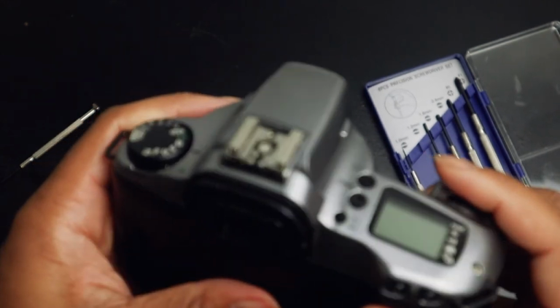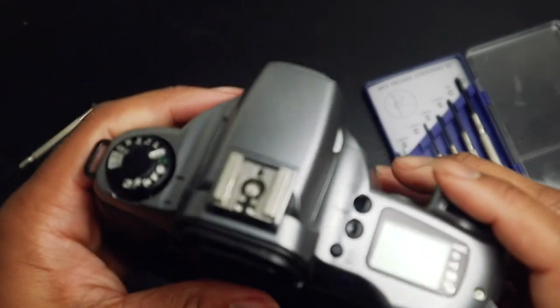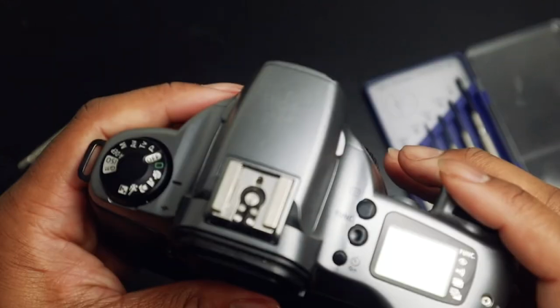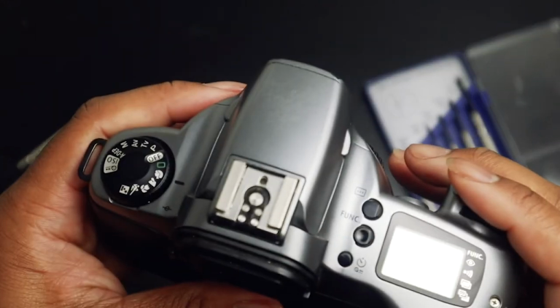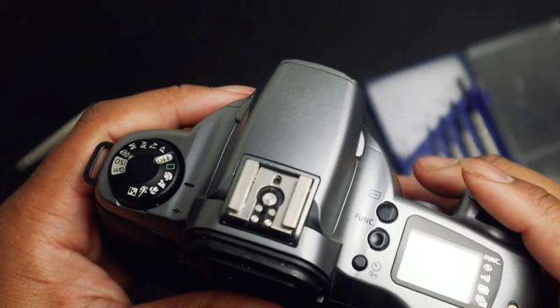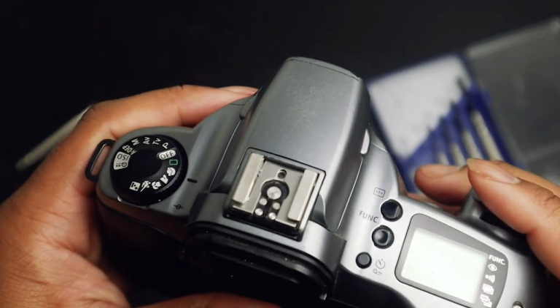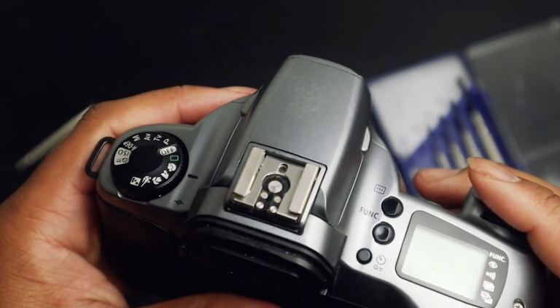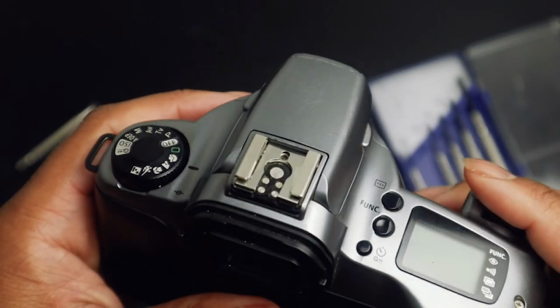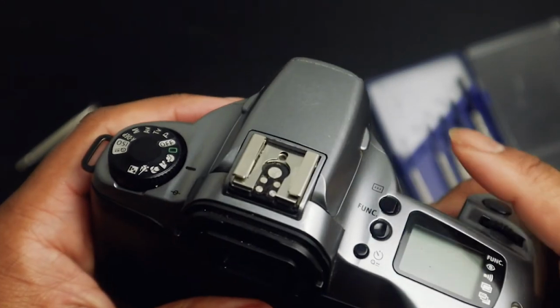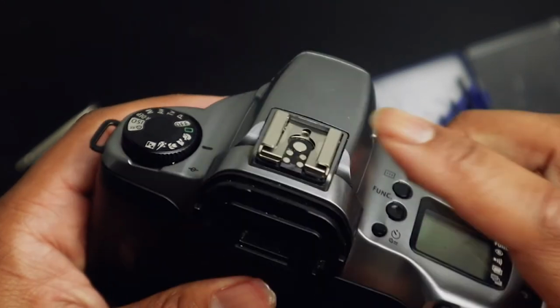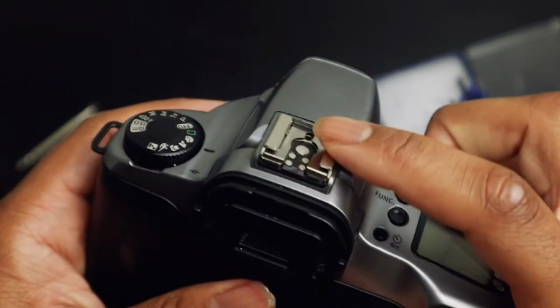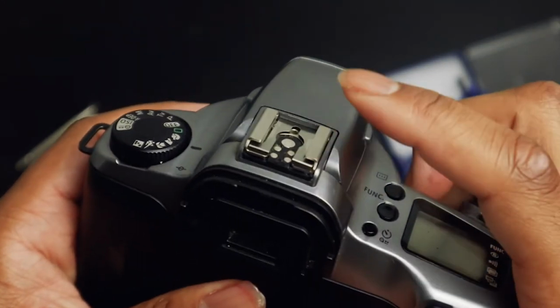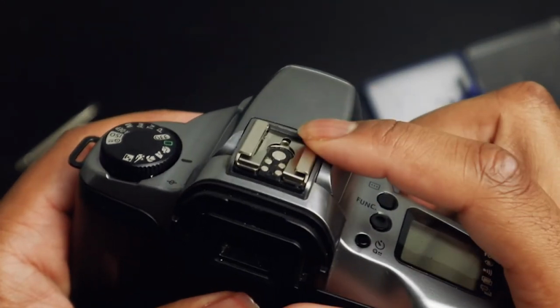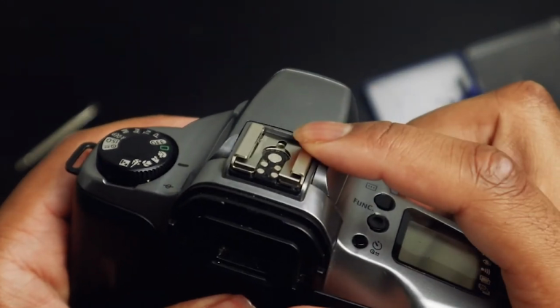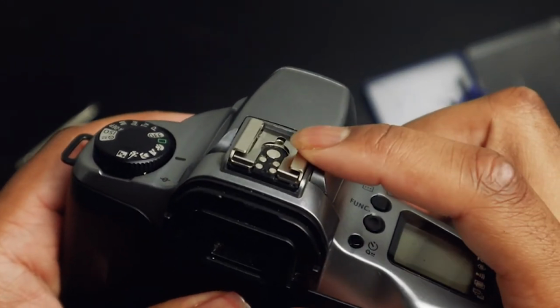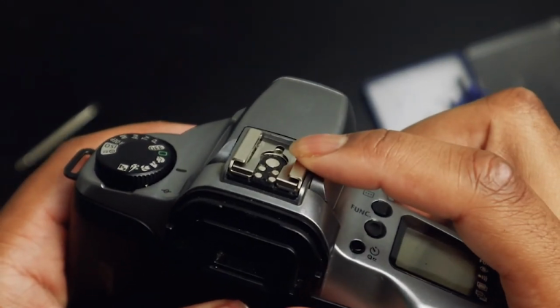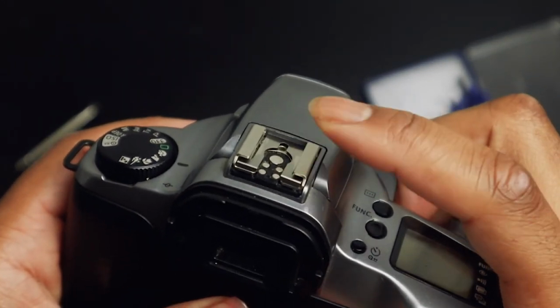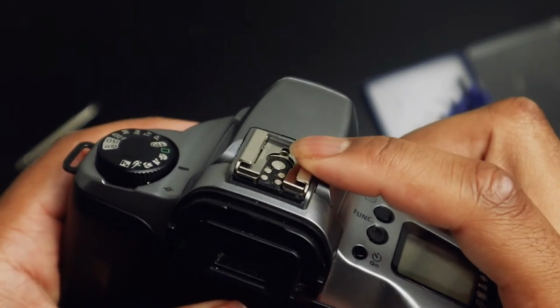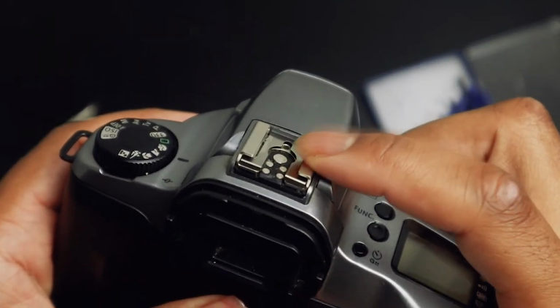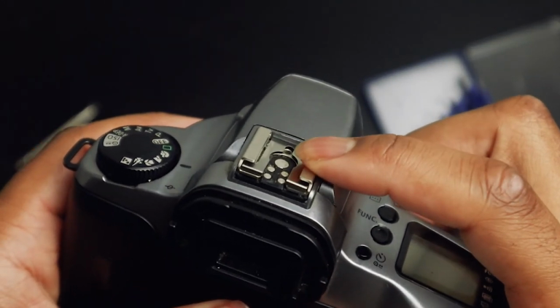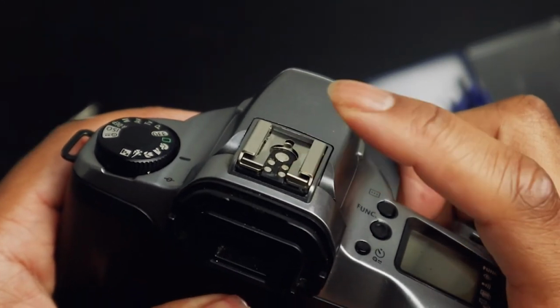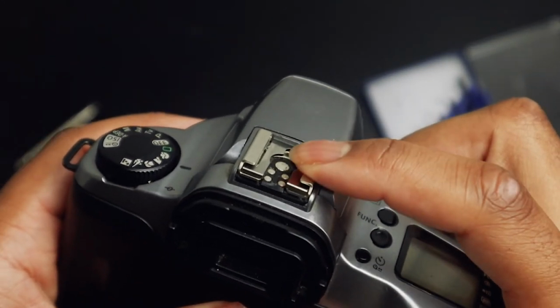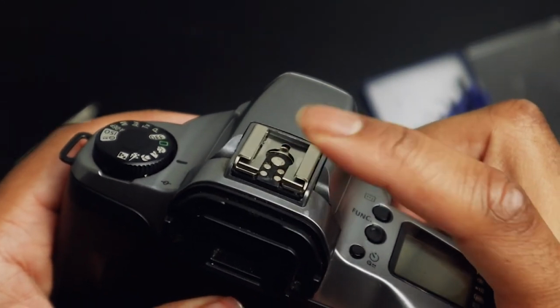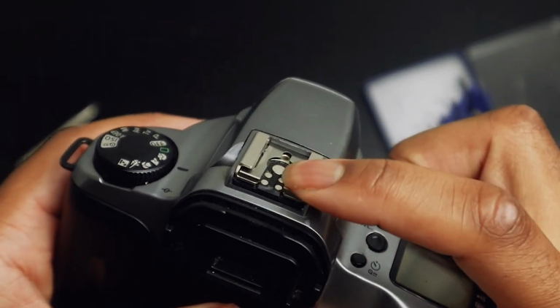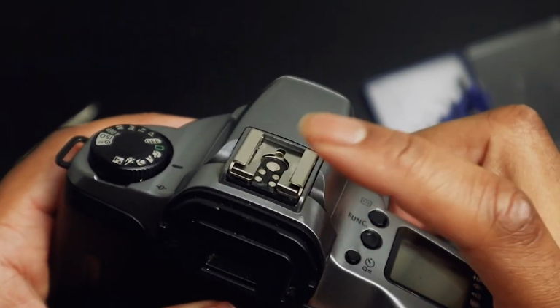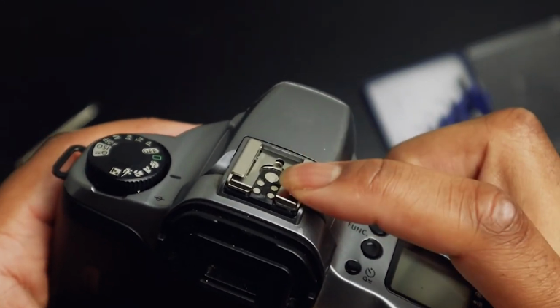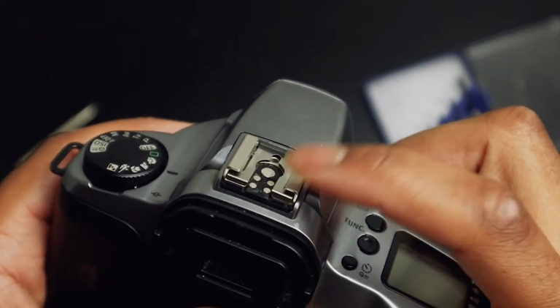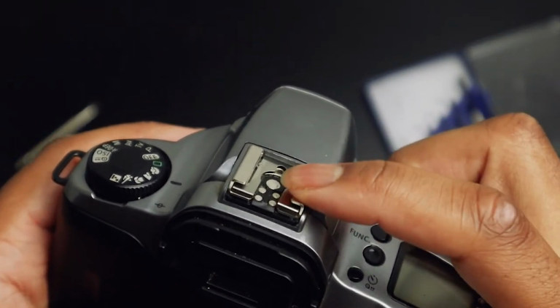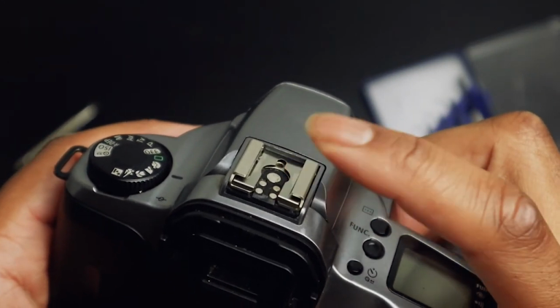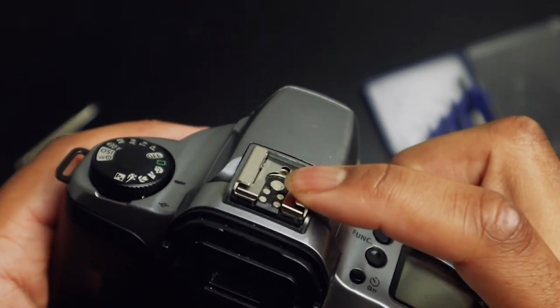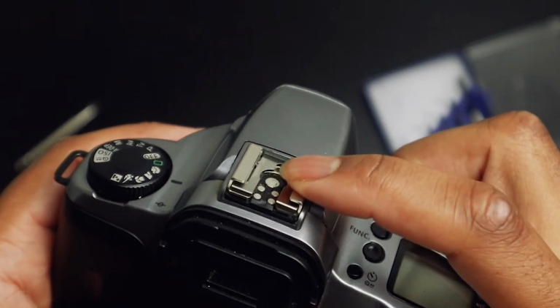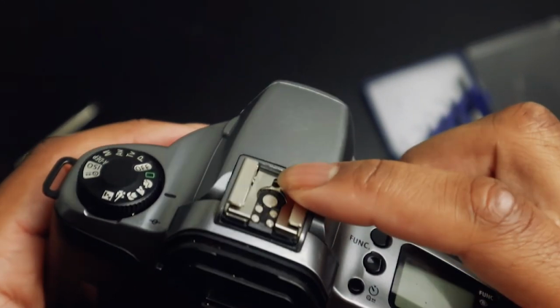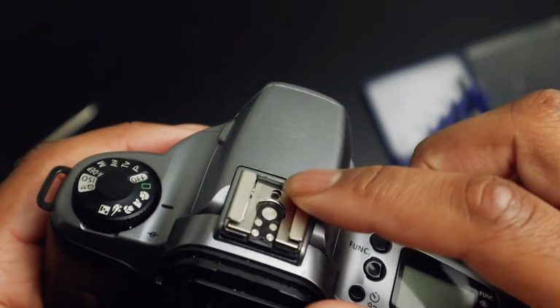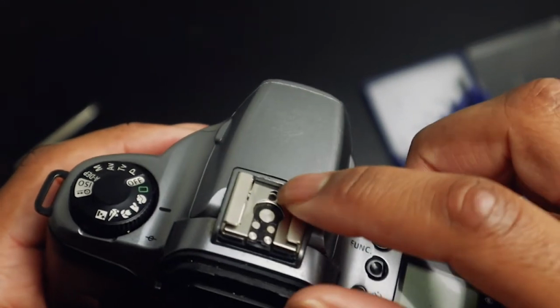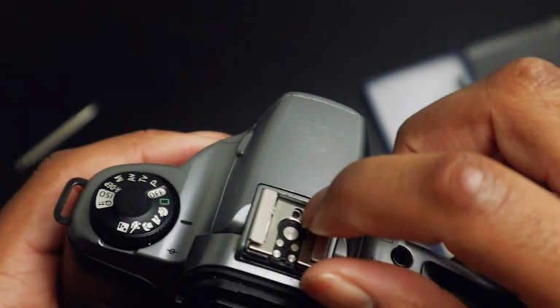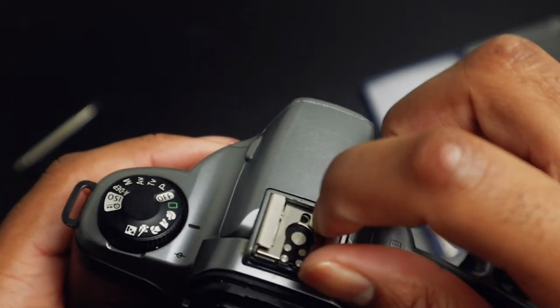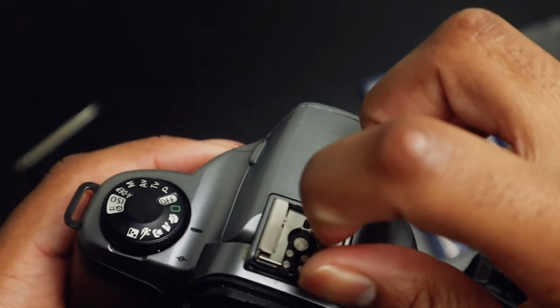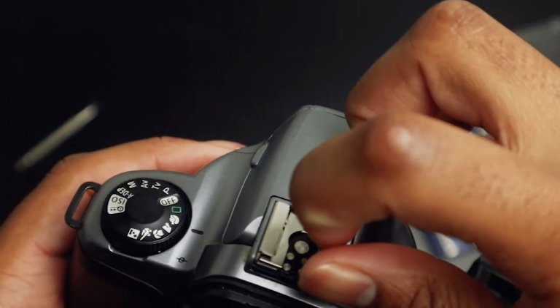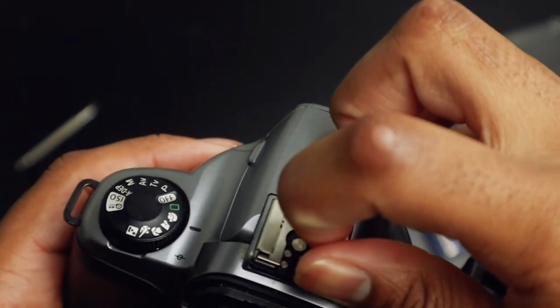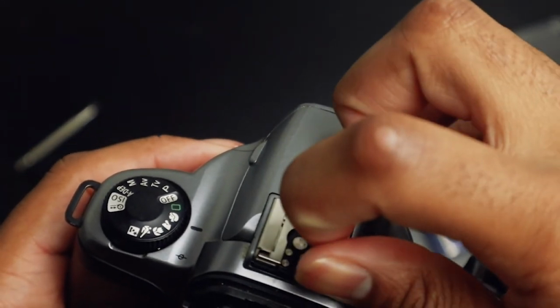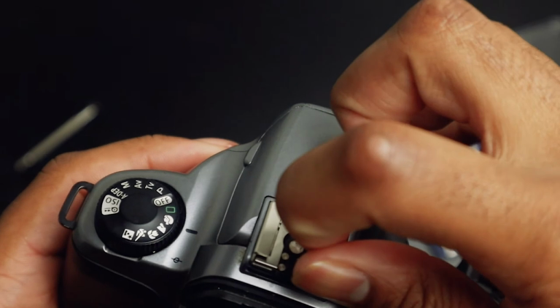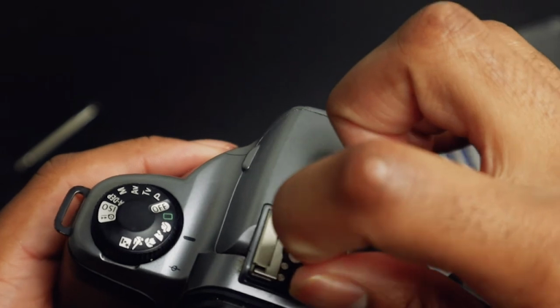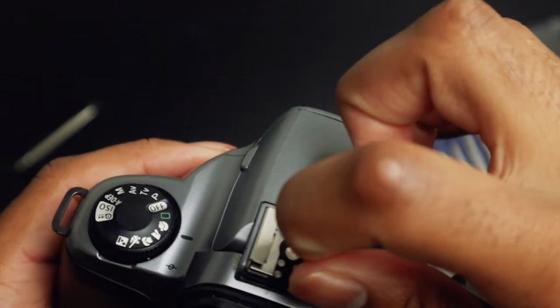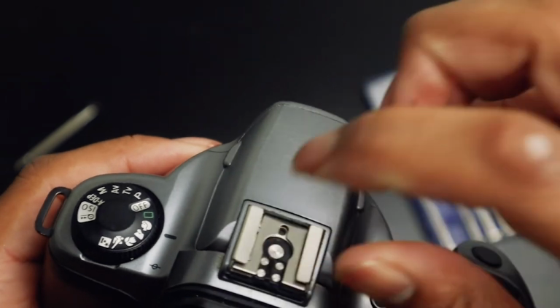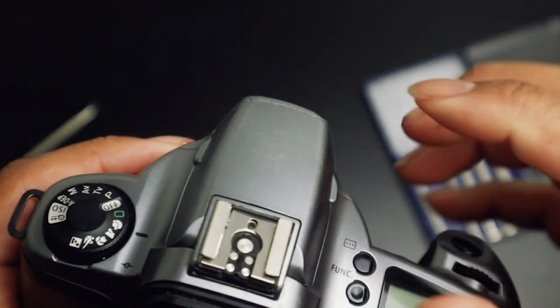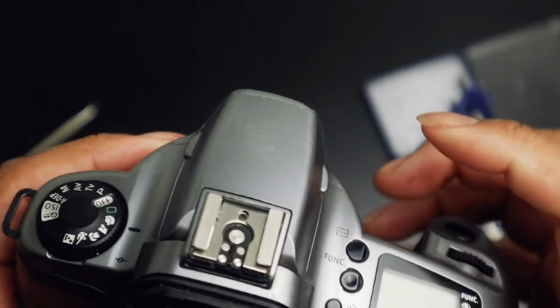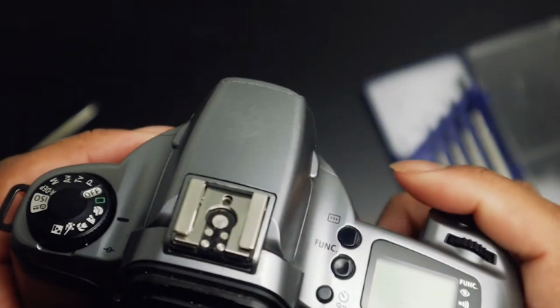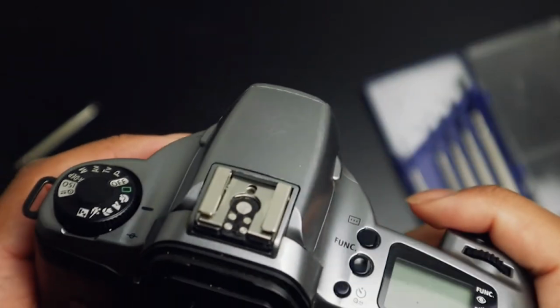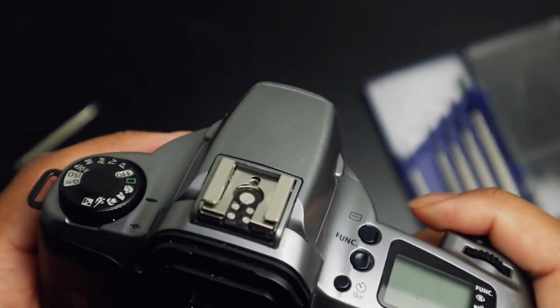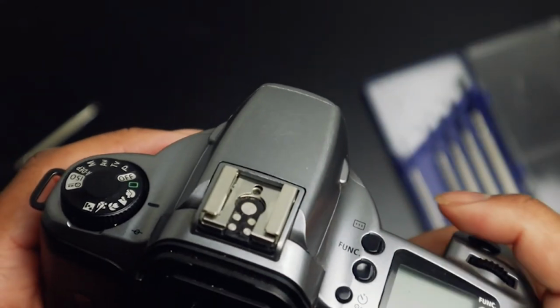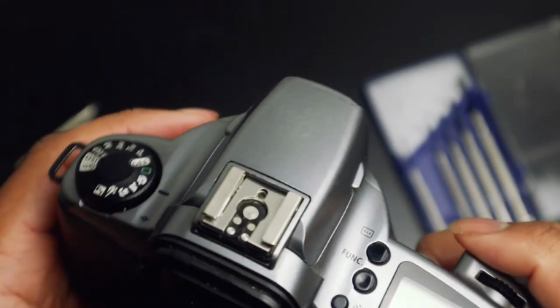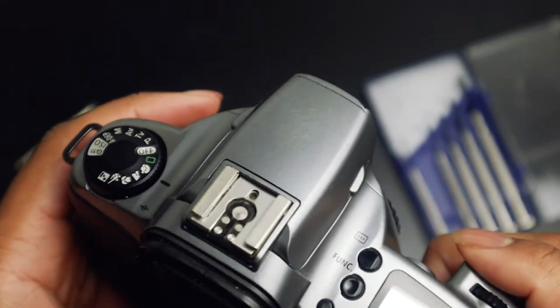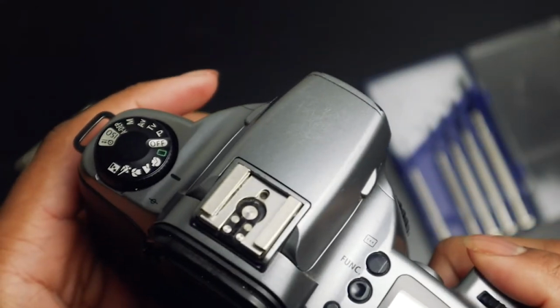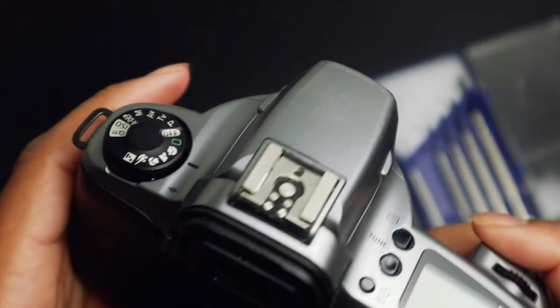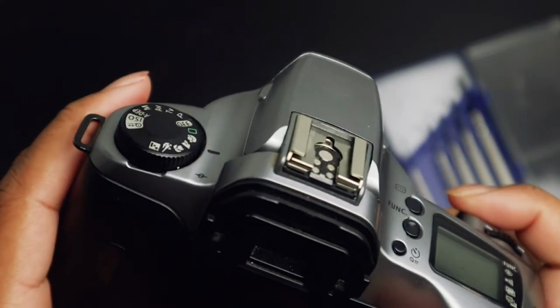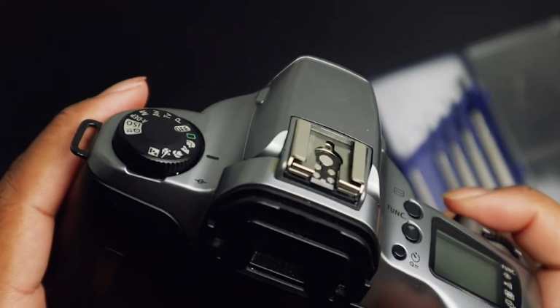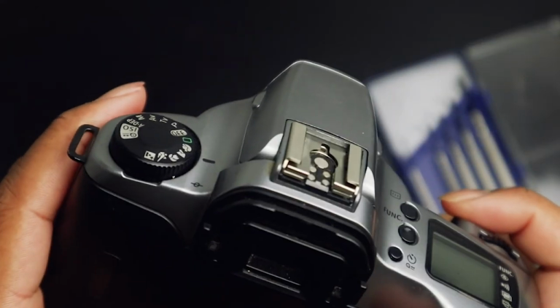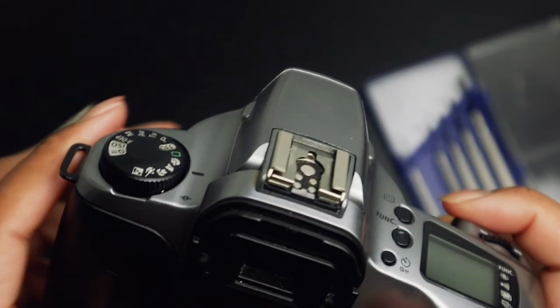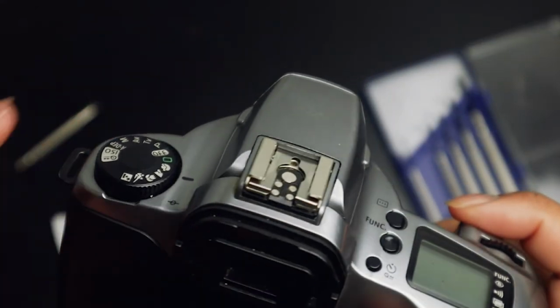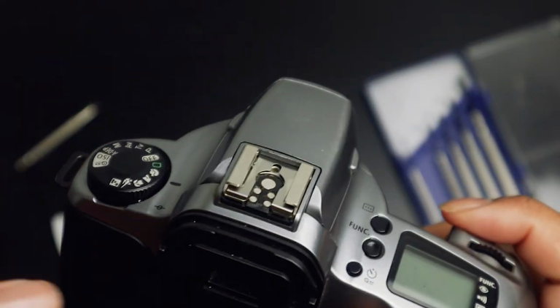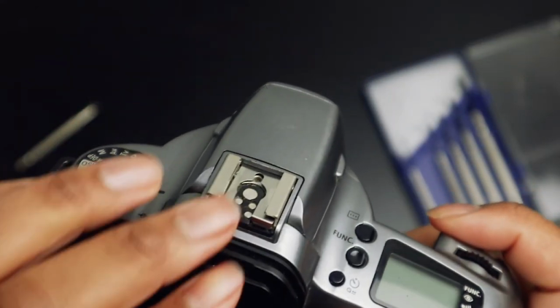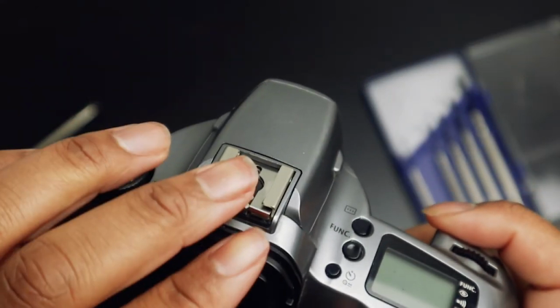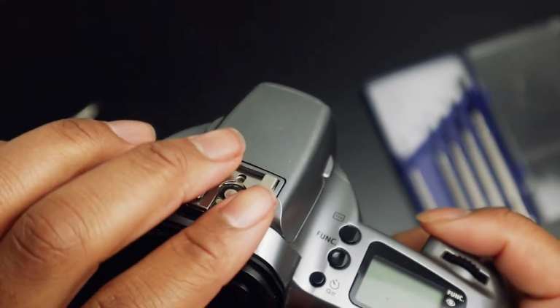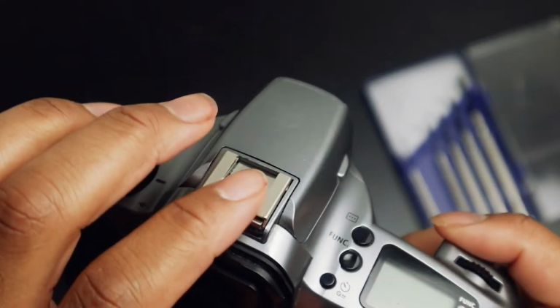It took me a little minute to line it up, so we fast forwarded just a bit. See — now it's on there. It's all secure. It's not moving anymore. And that's all there is to it.